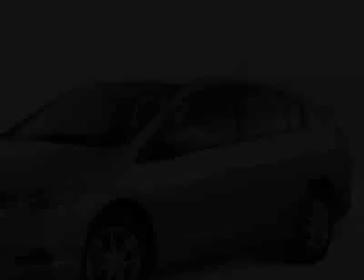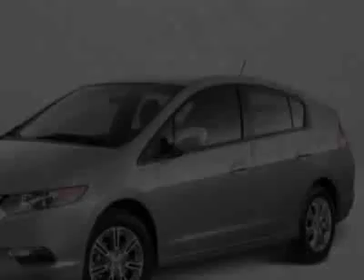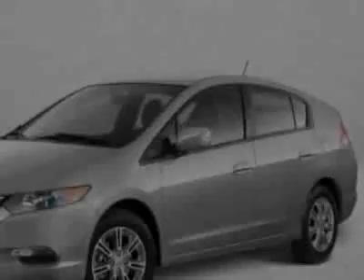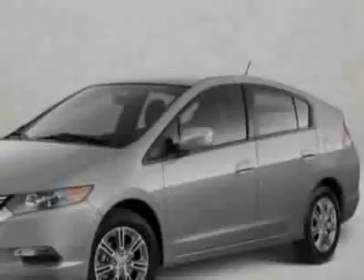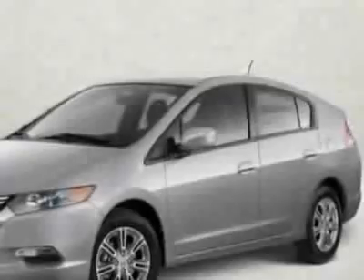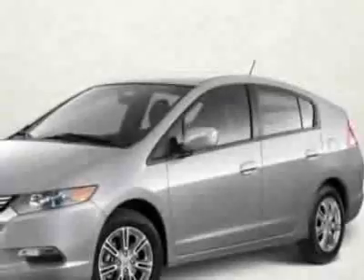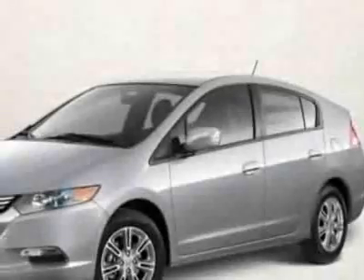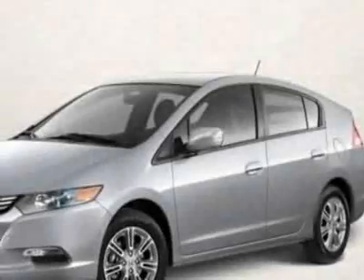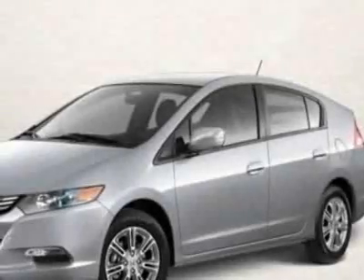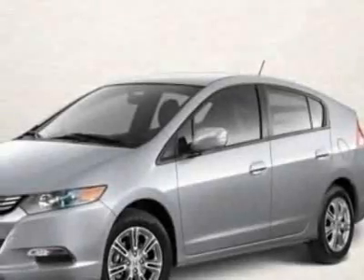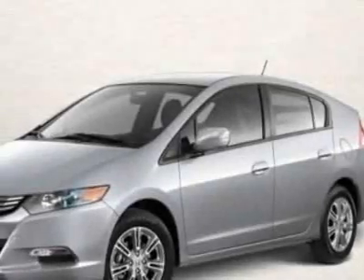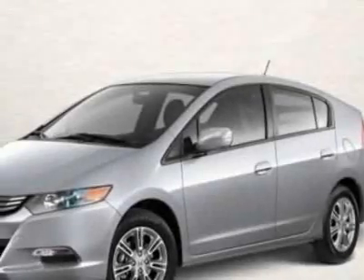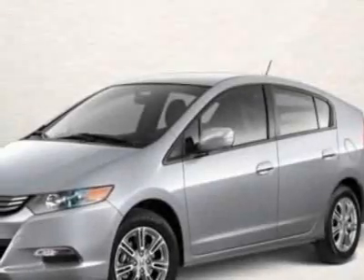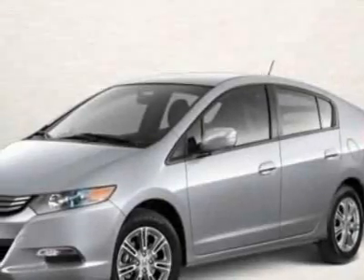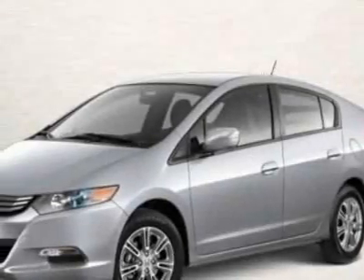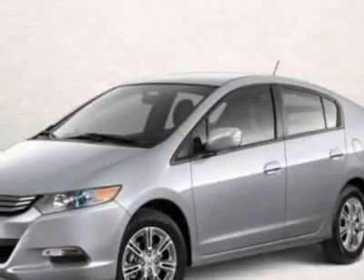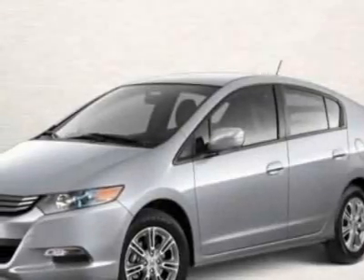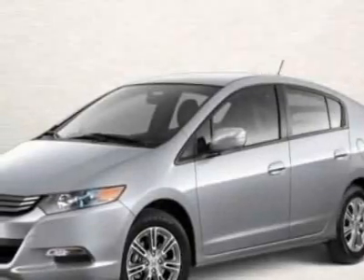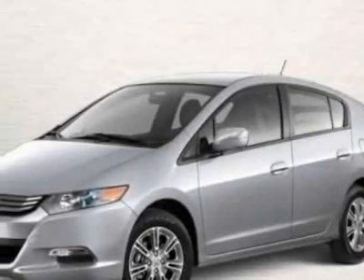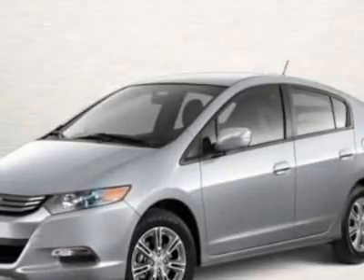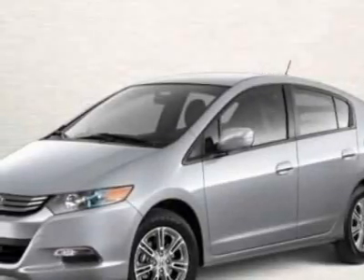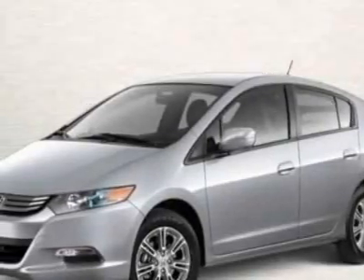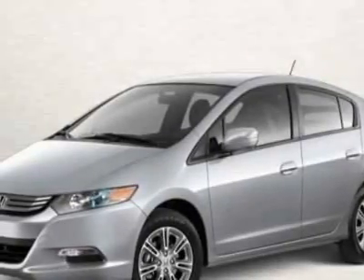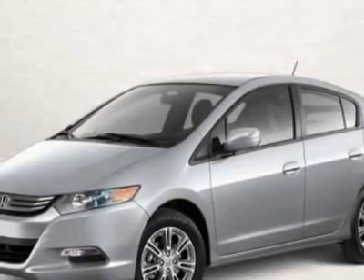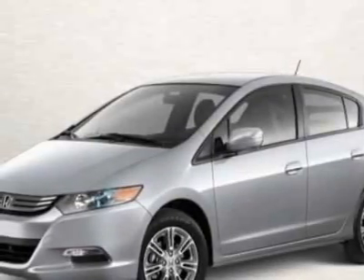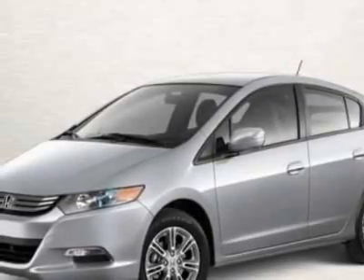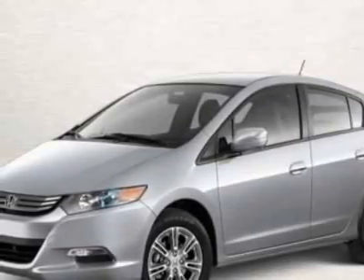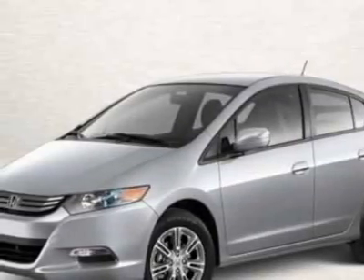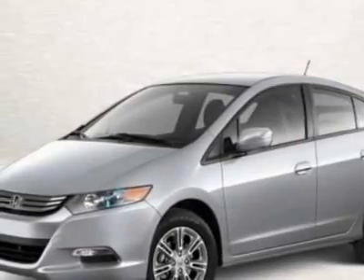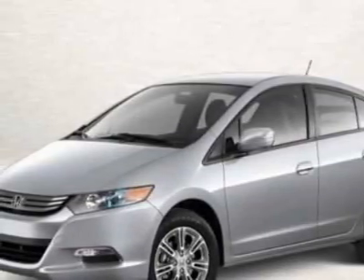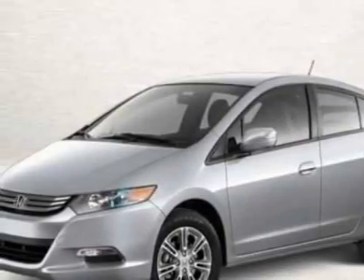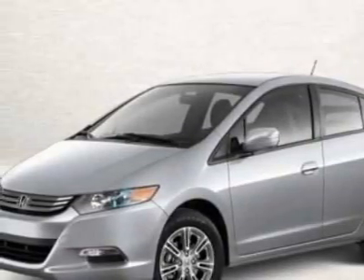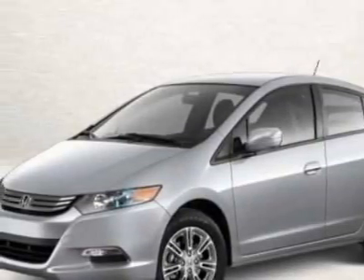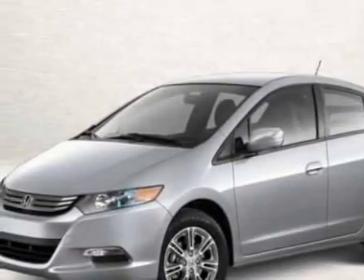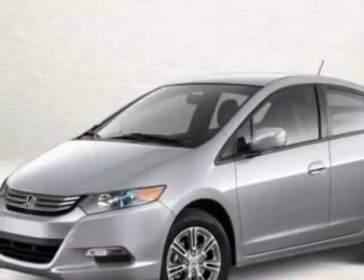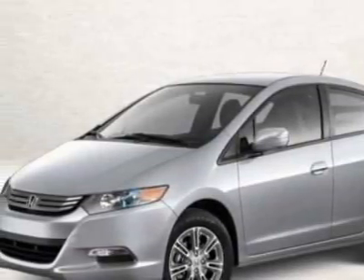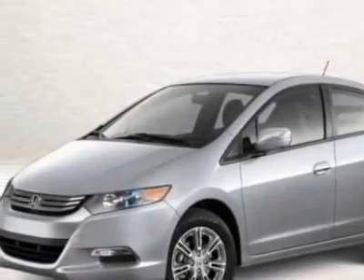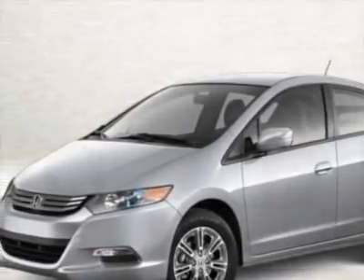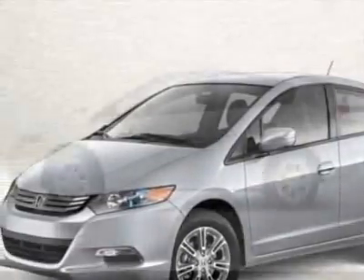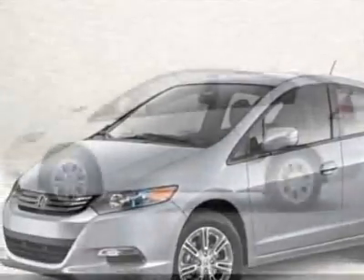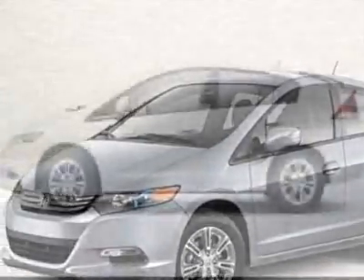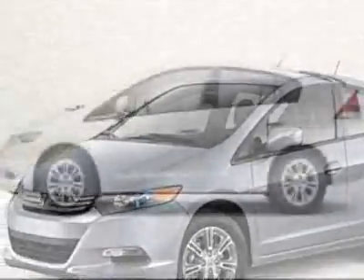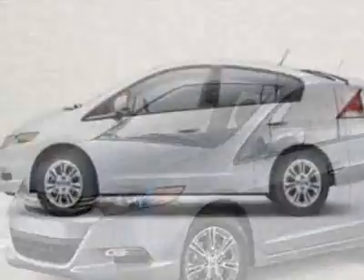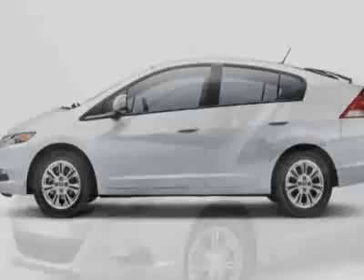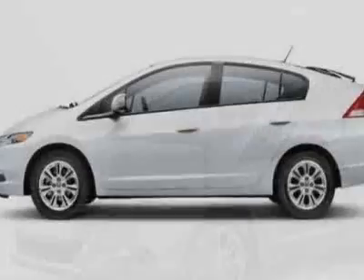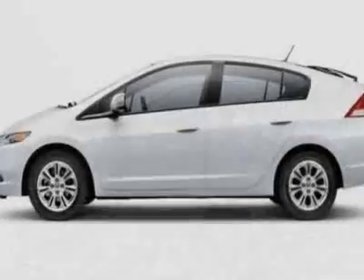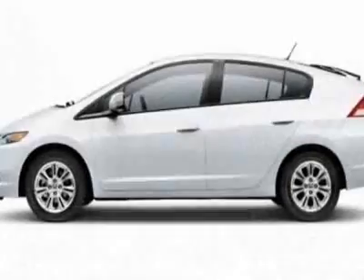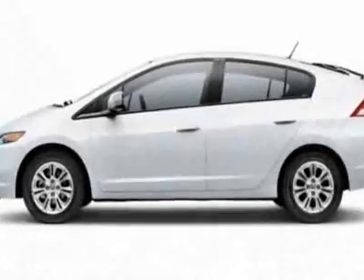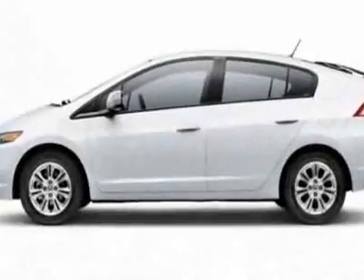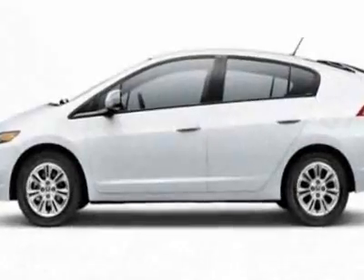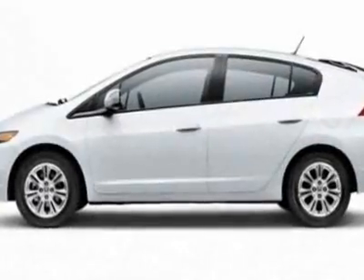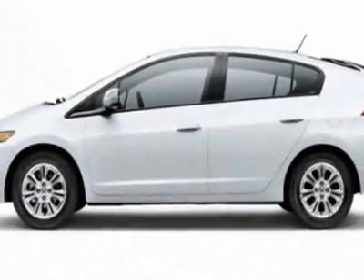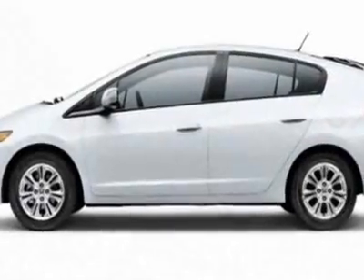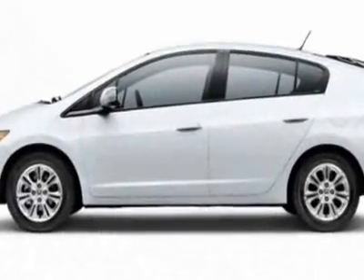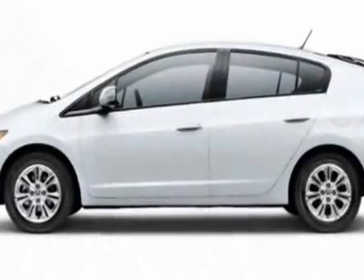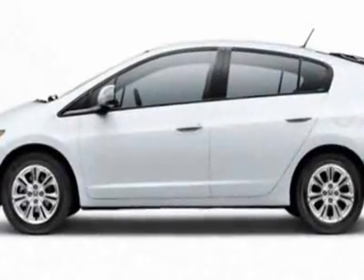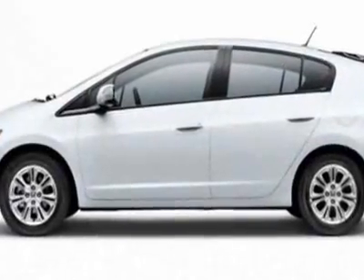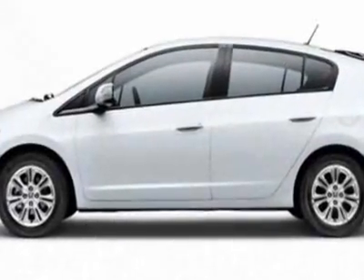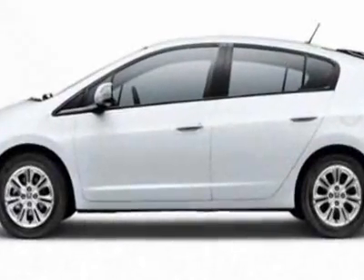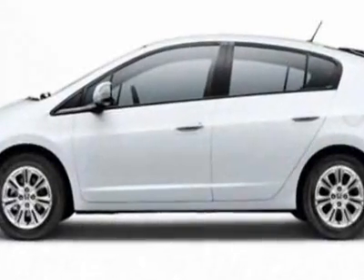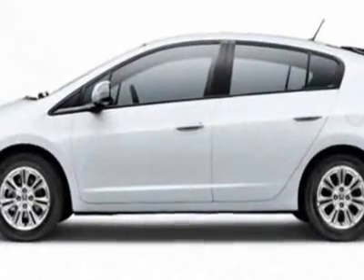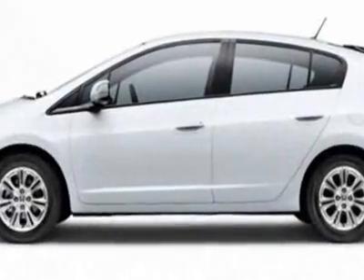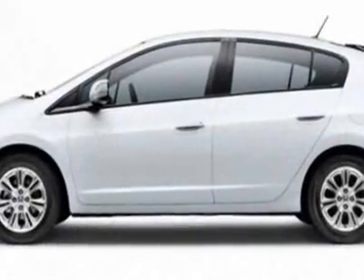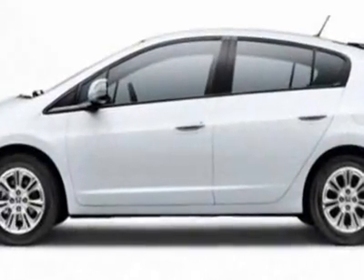Take a look at this new 2011 Honda Insight. For your protection, this vehicle has a full factory warranty.